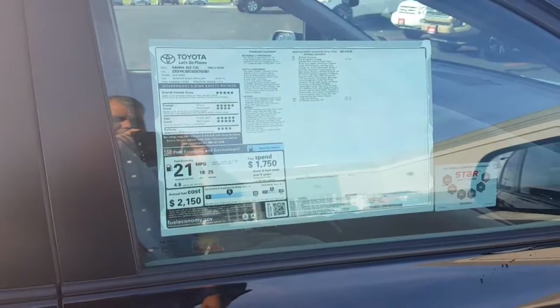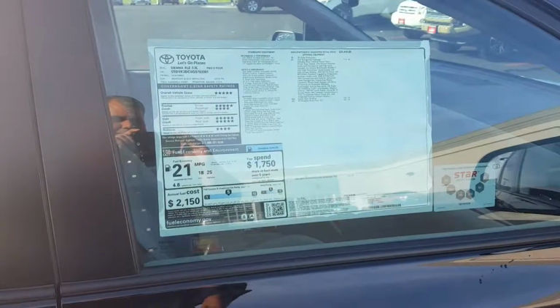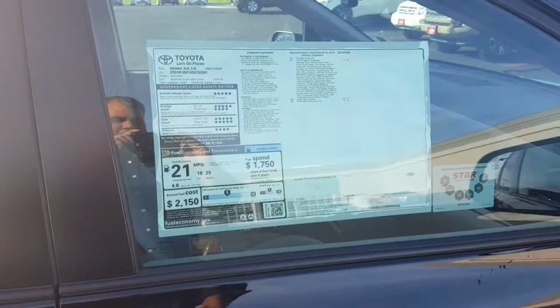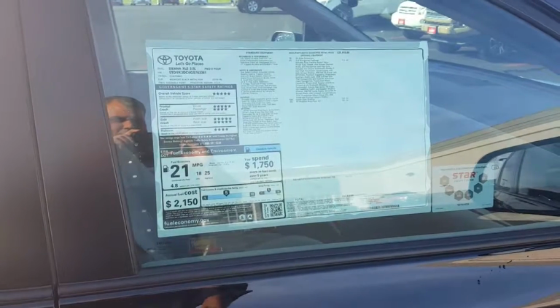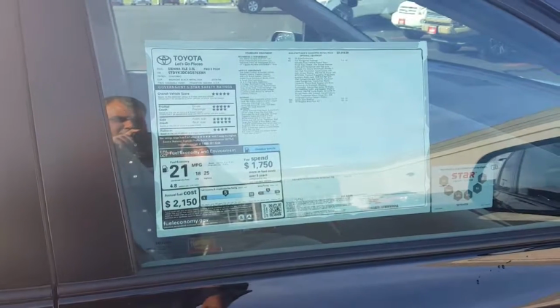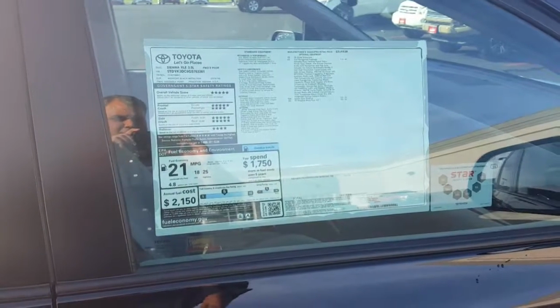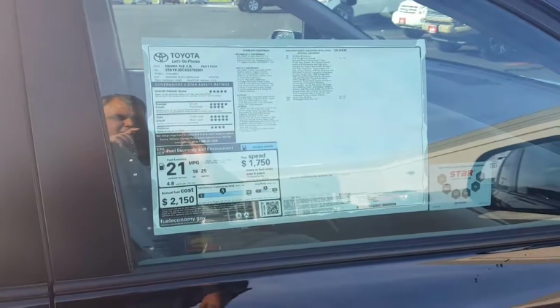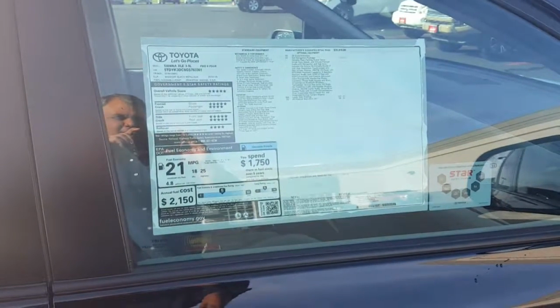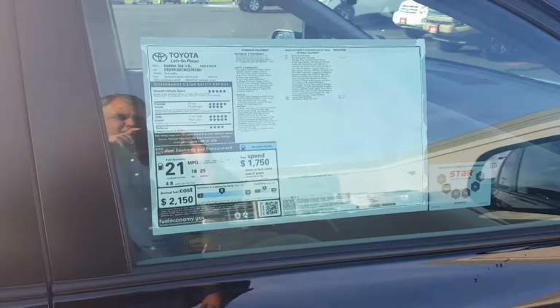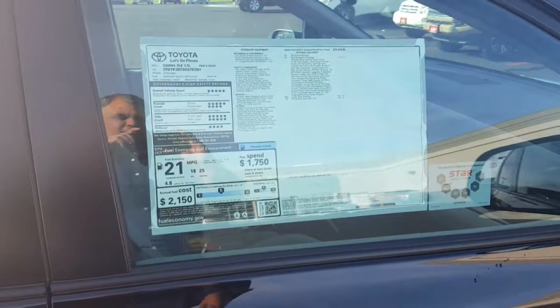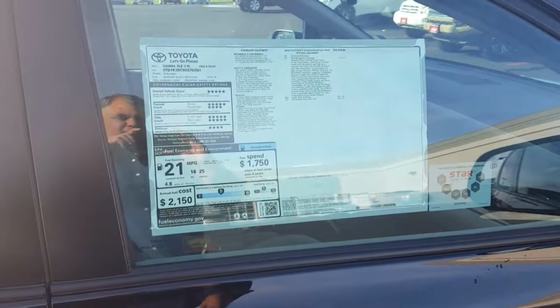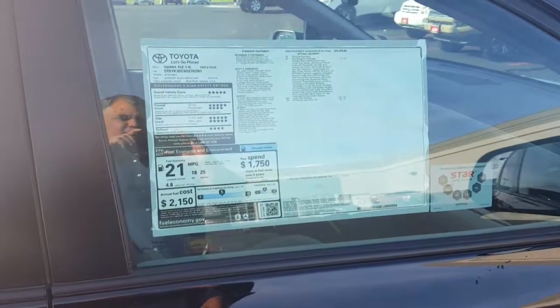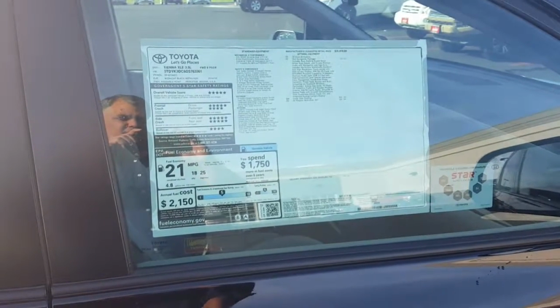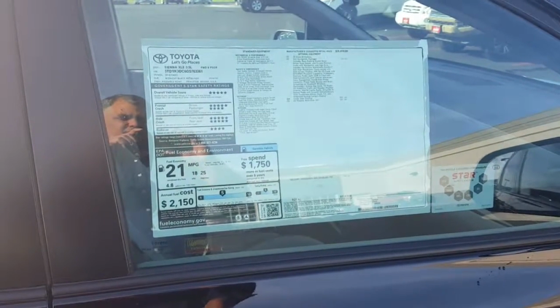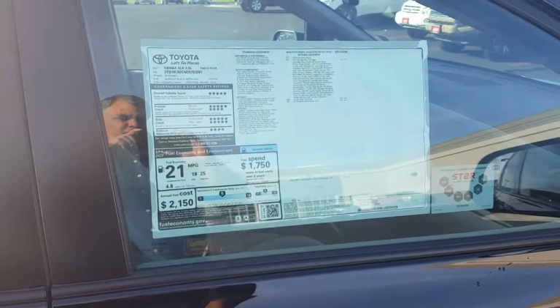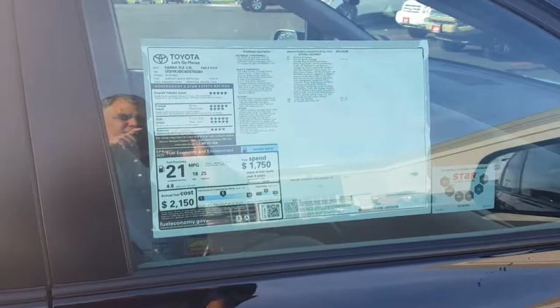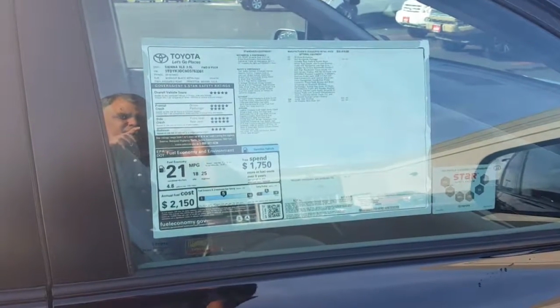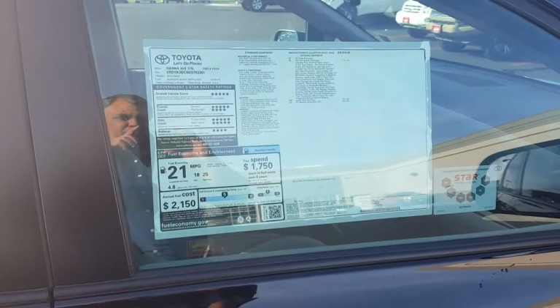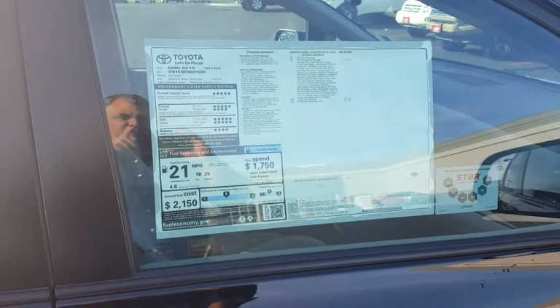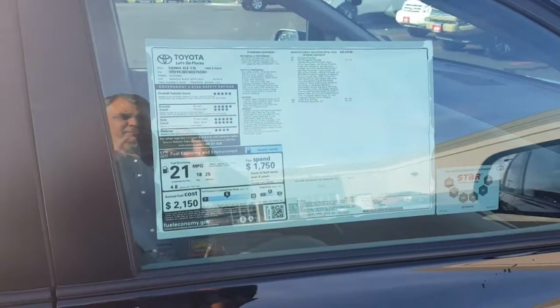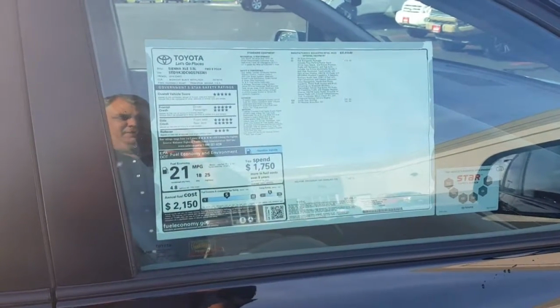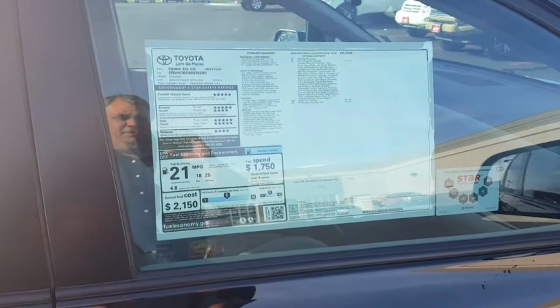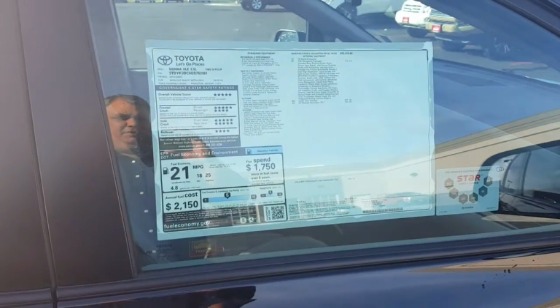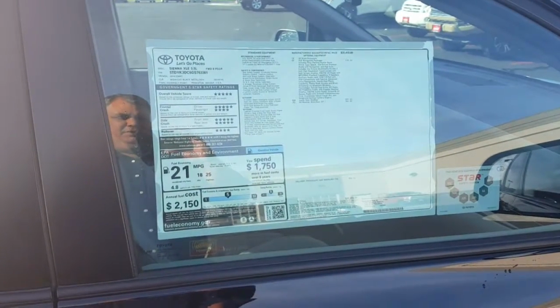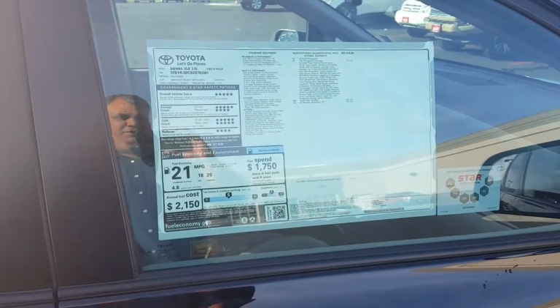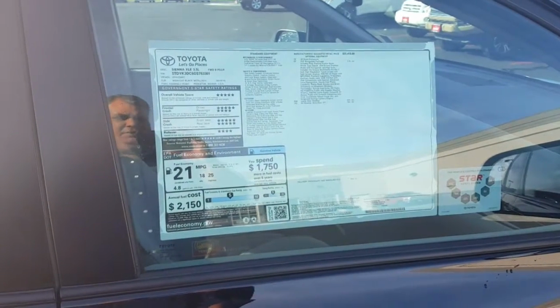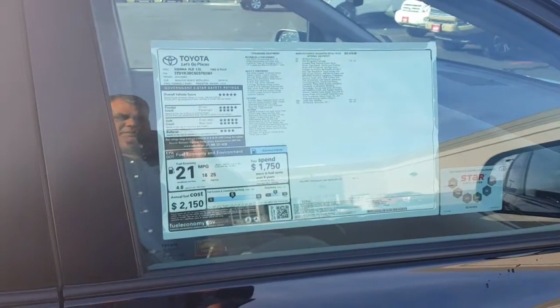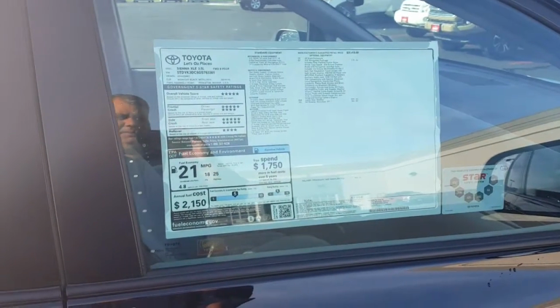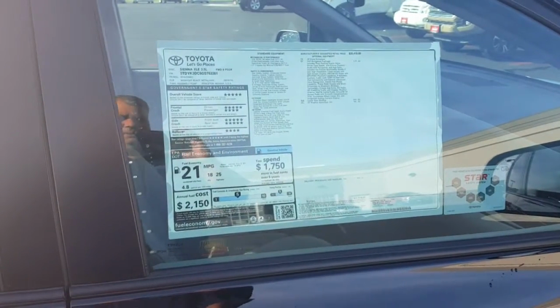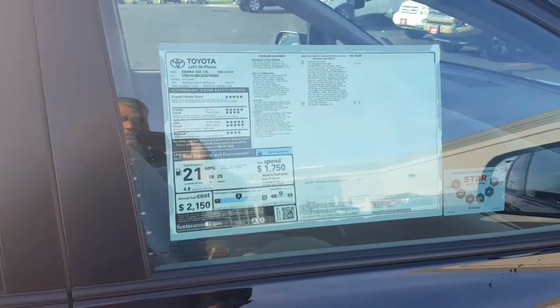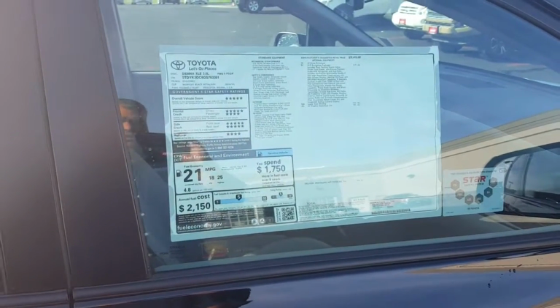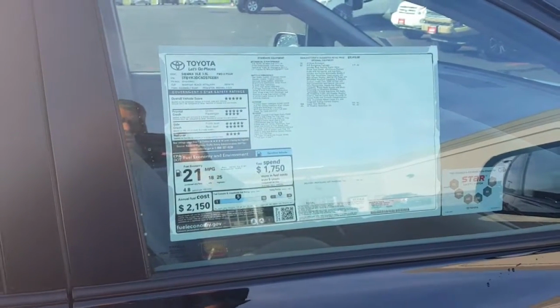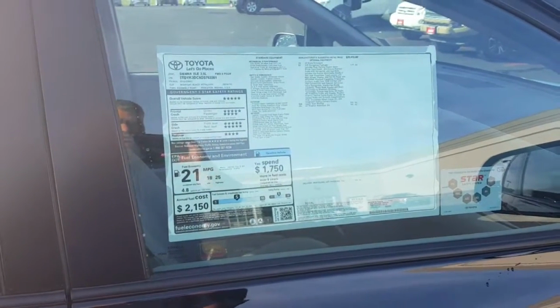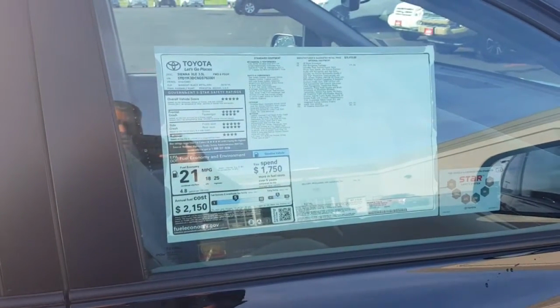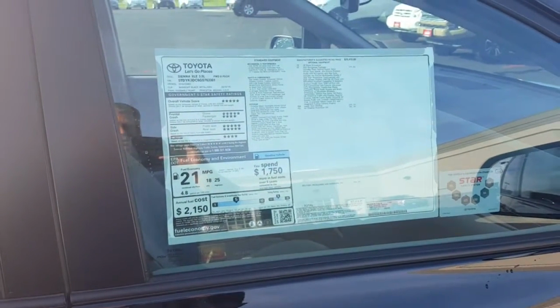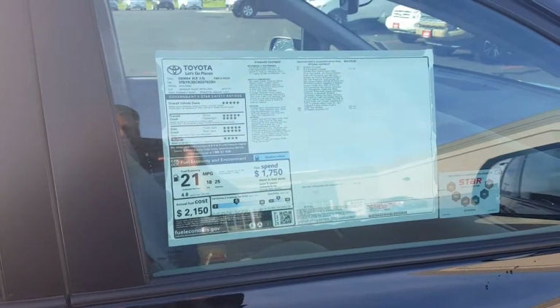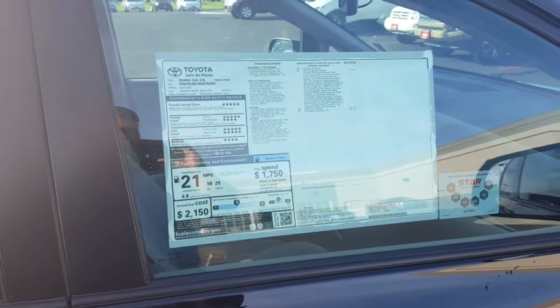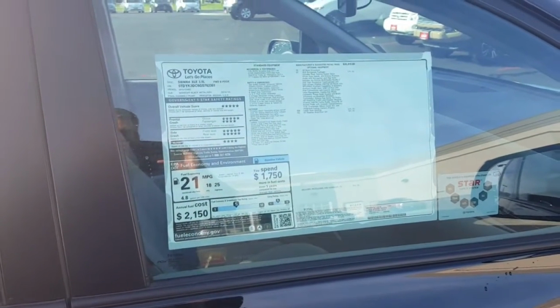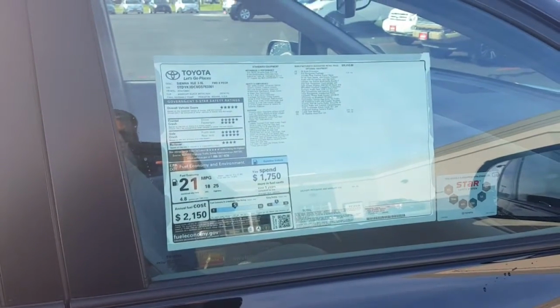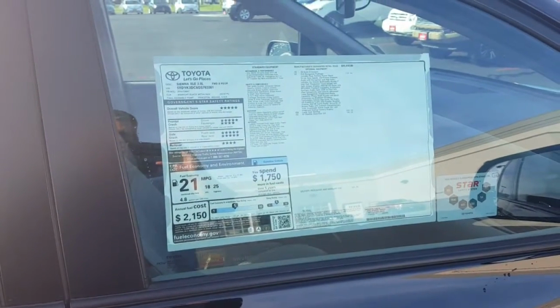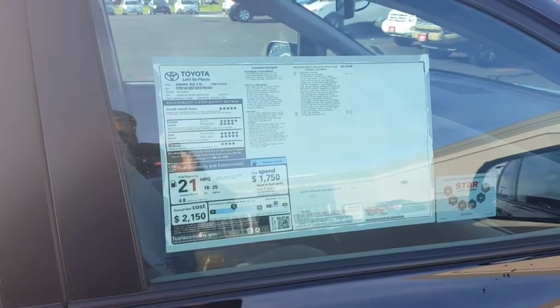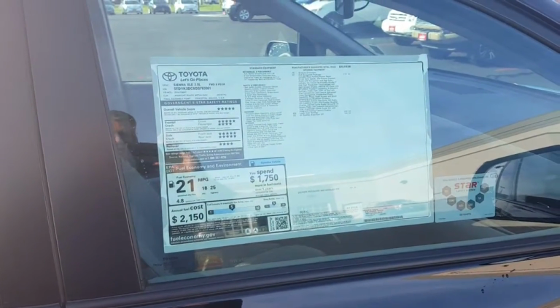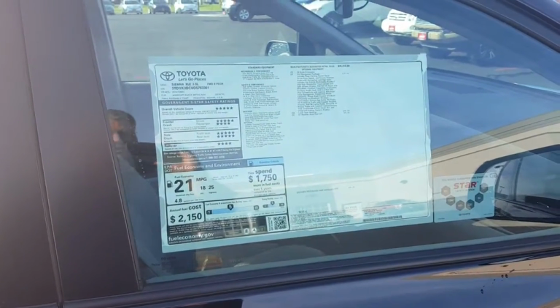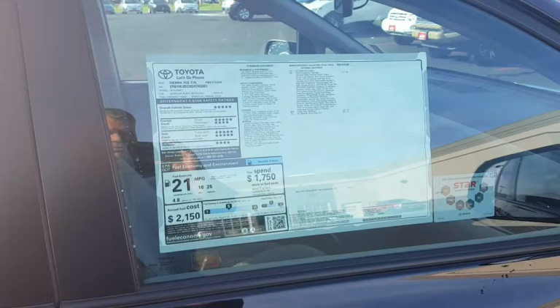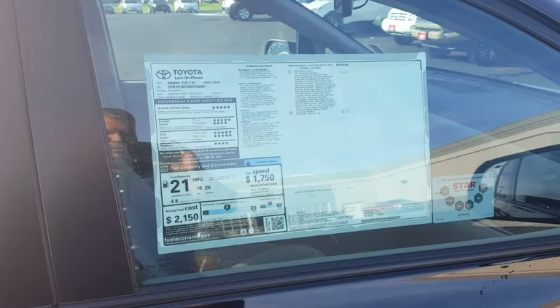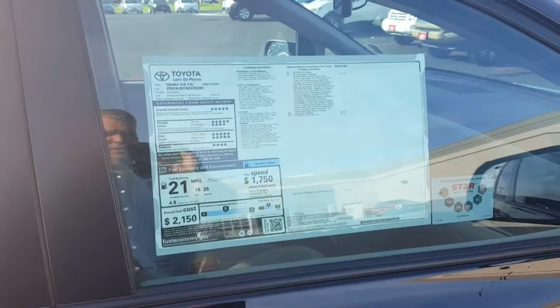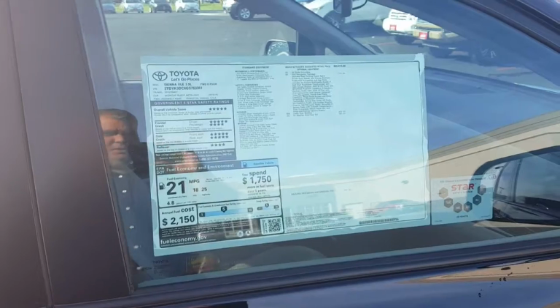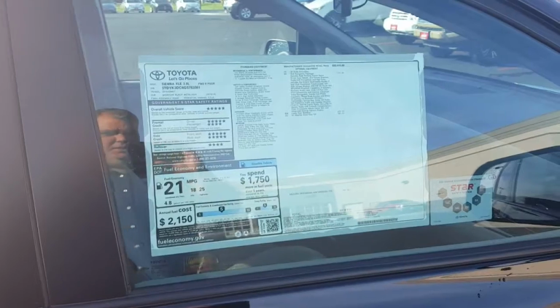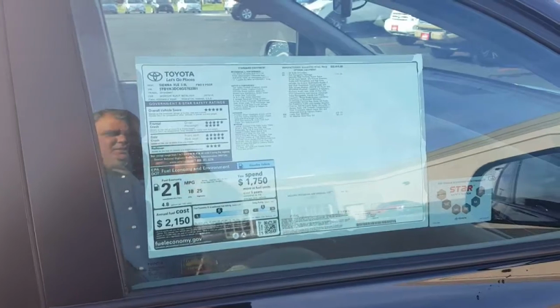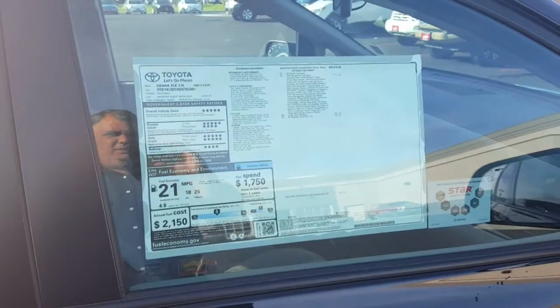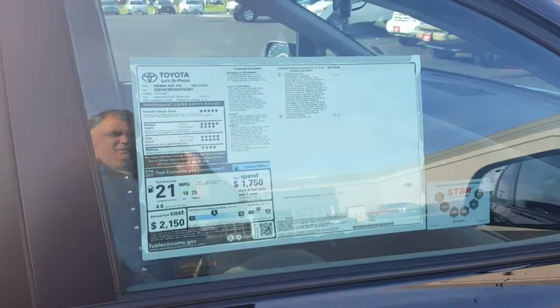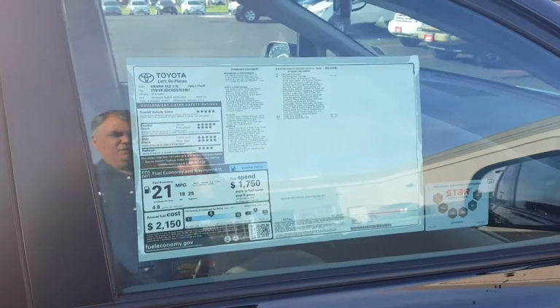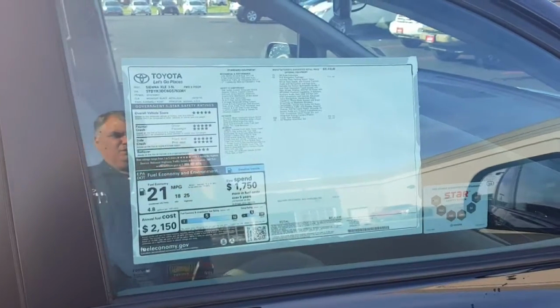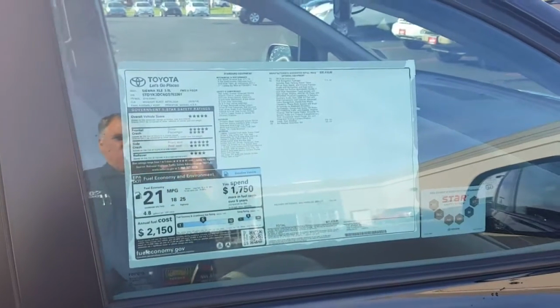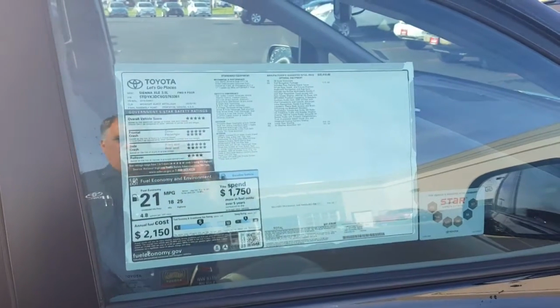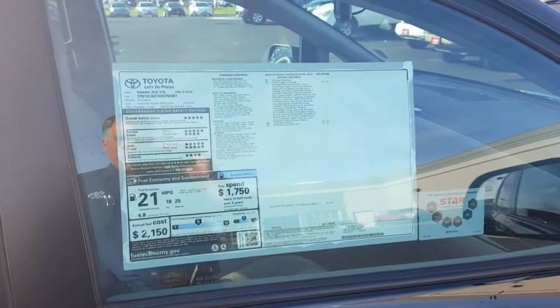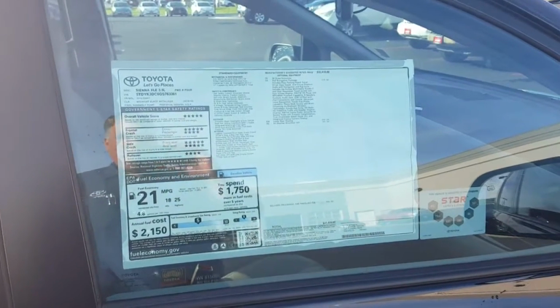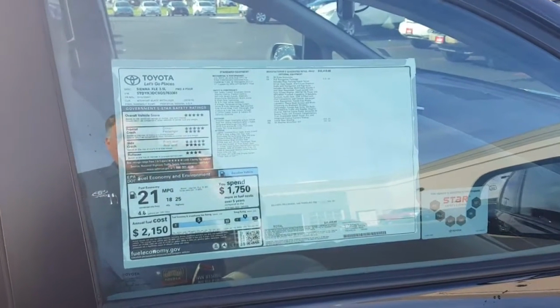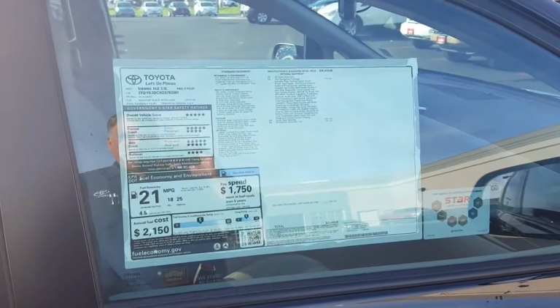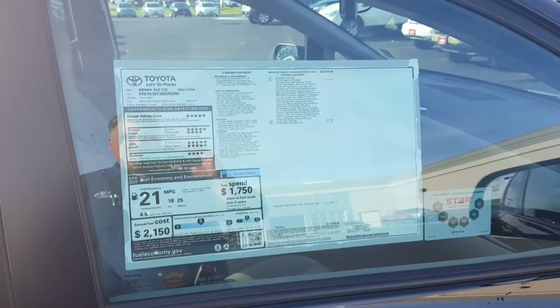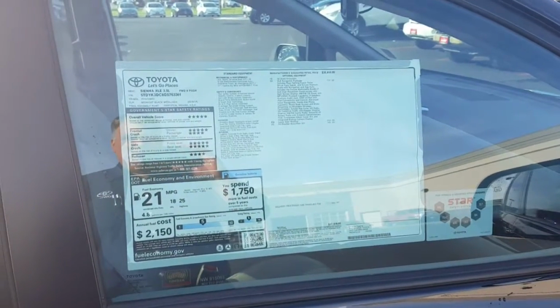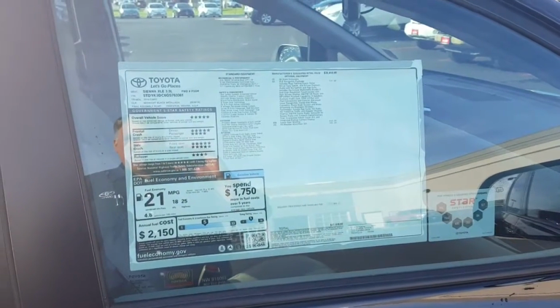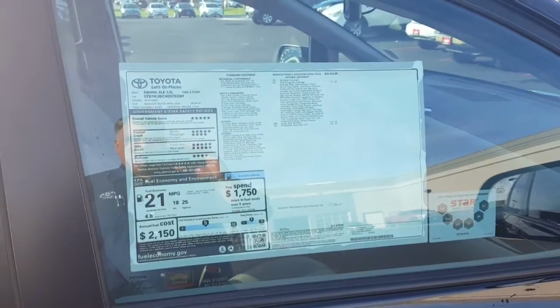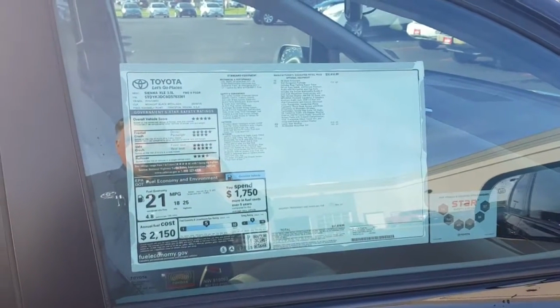Hi Jackson, this is Jimmy at Filmmeter Toyota in Pocatello, and this is the Sienna van you requested more information about.